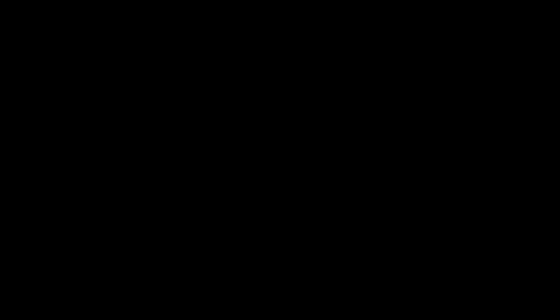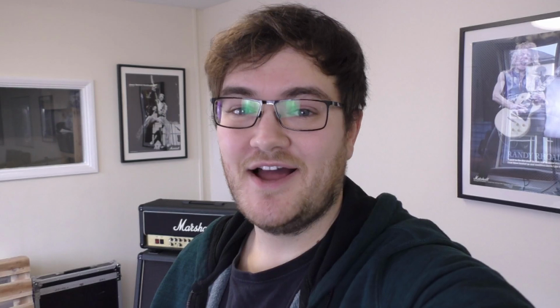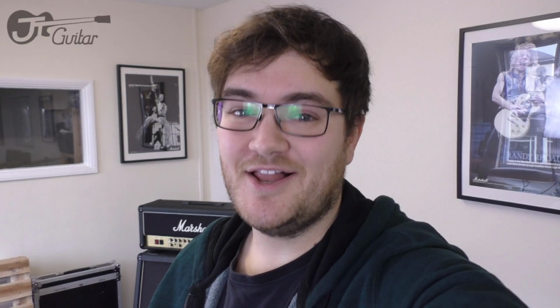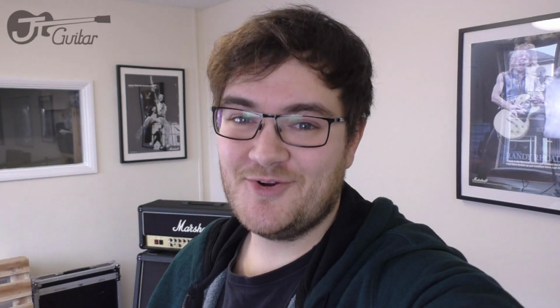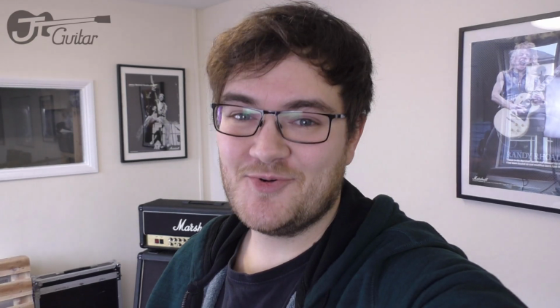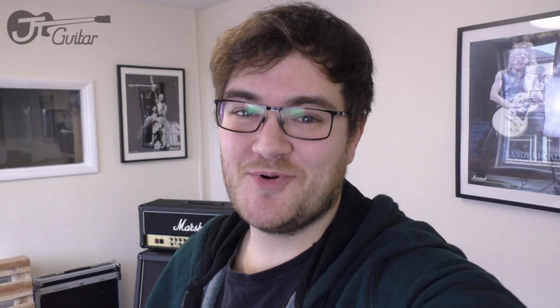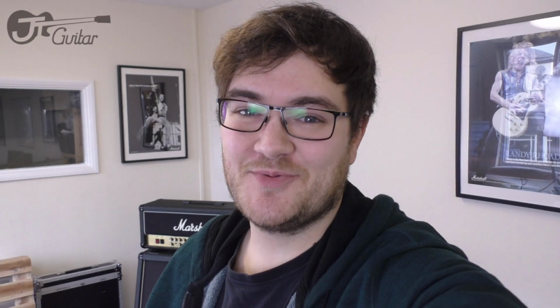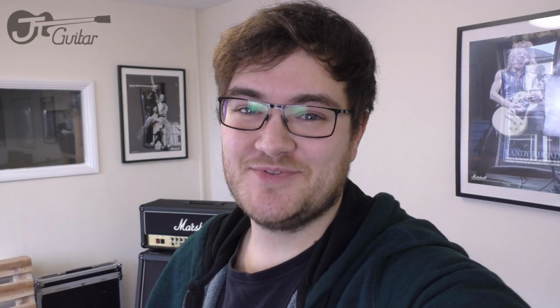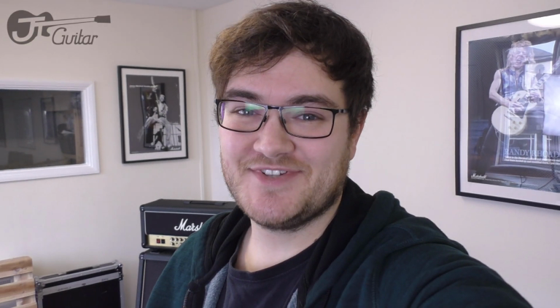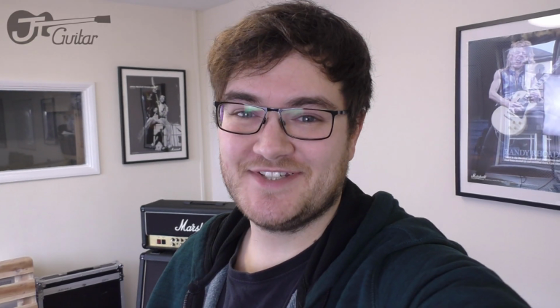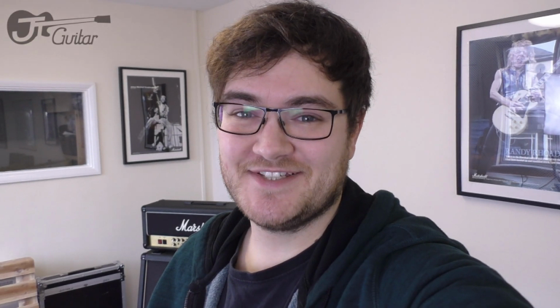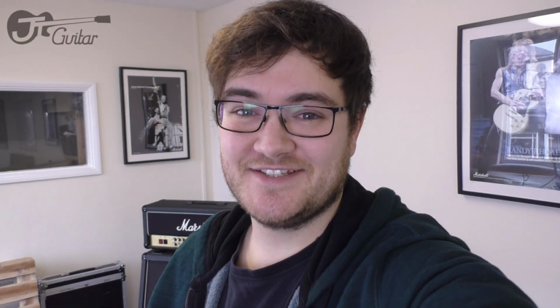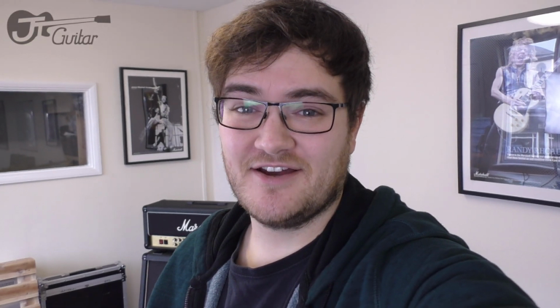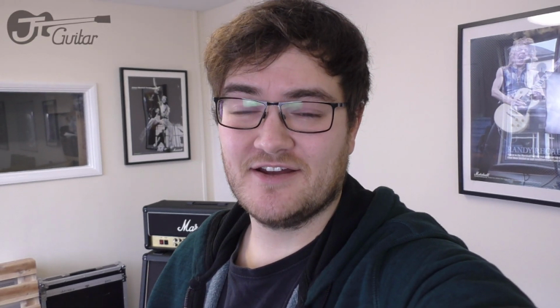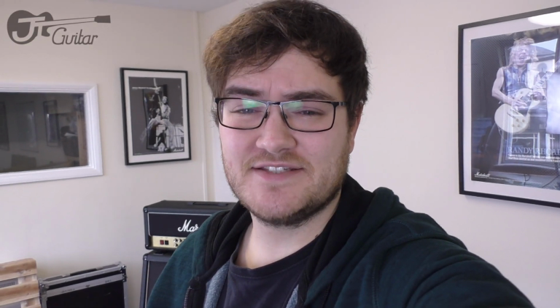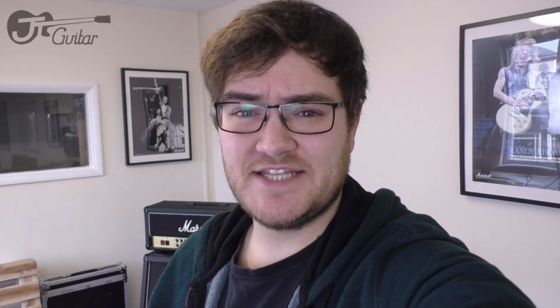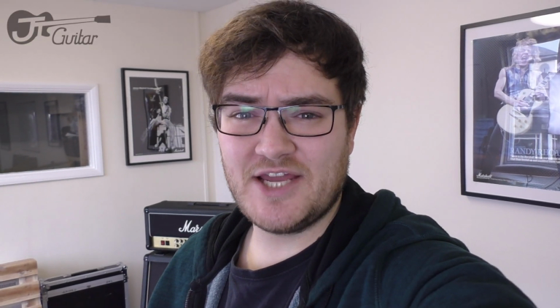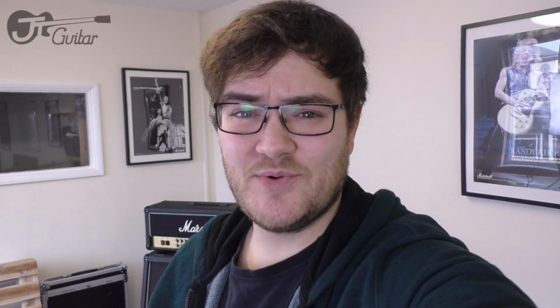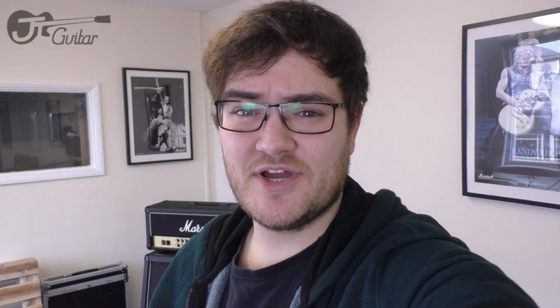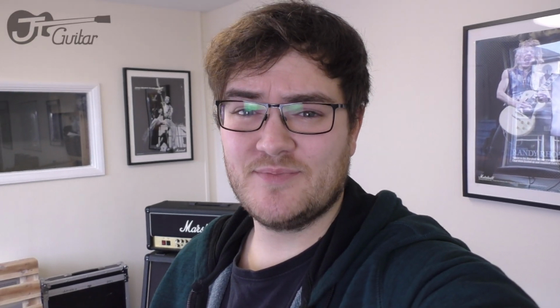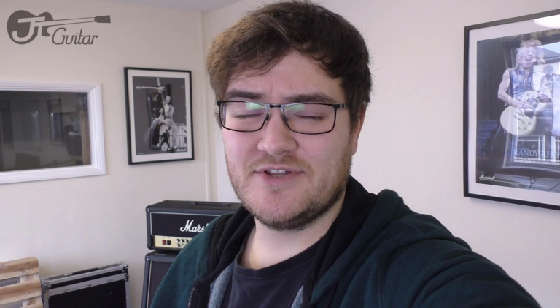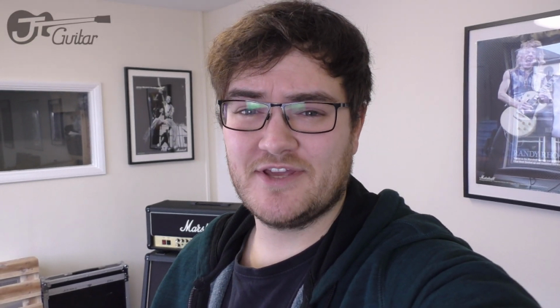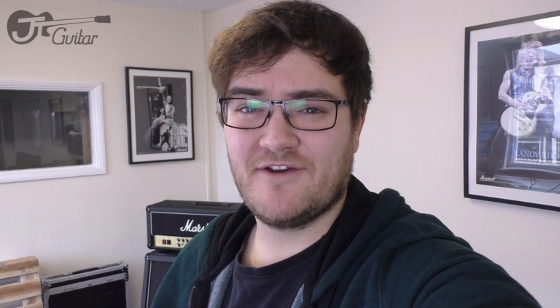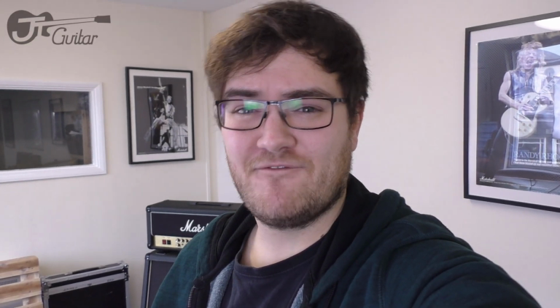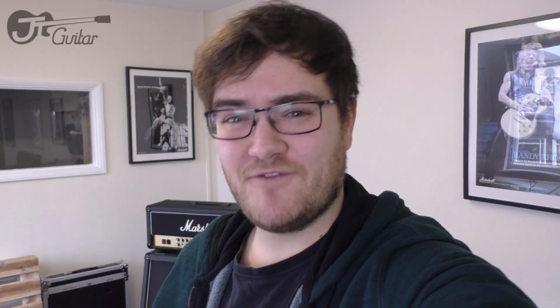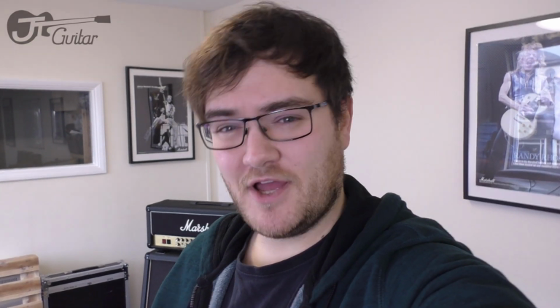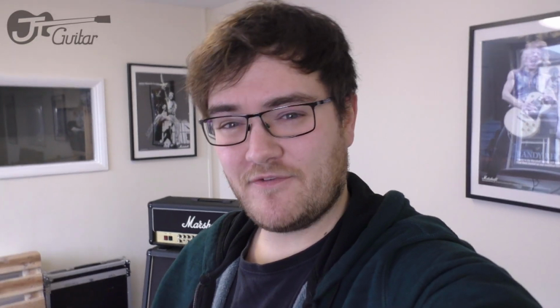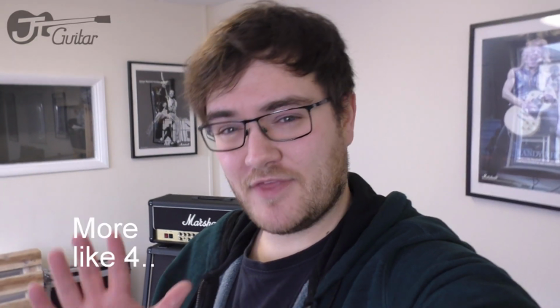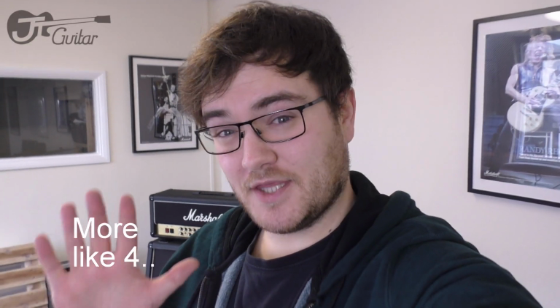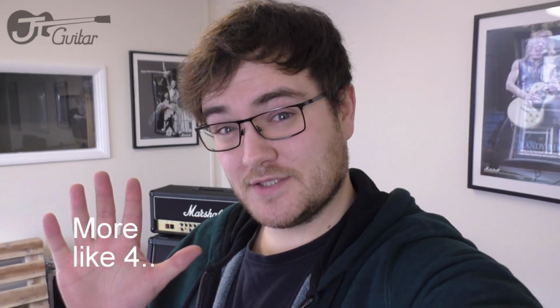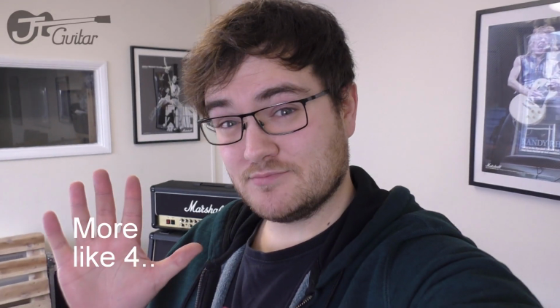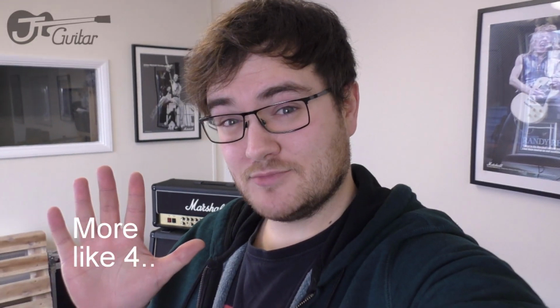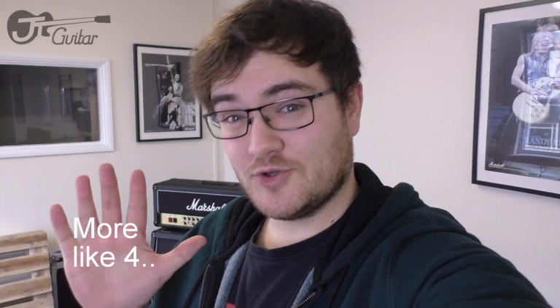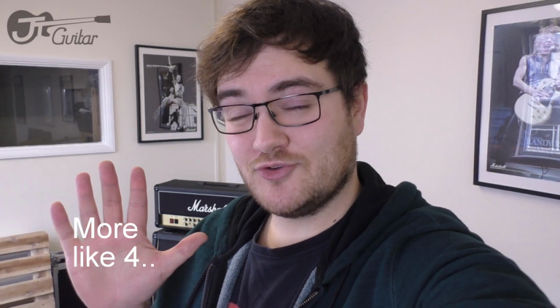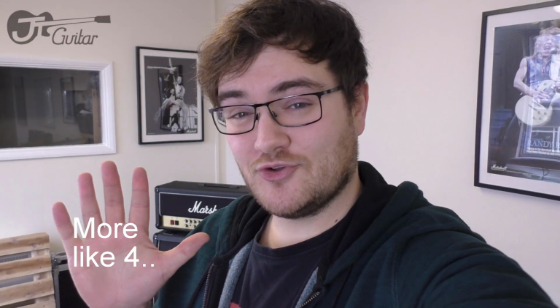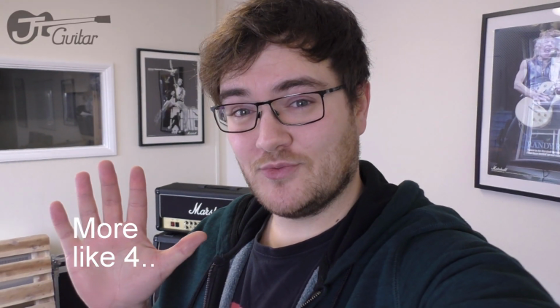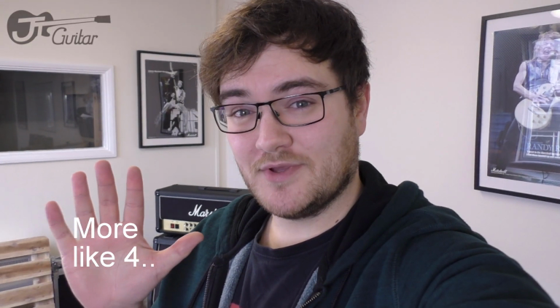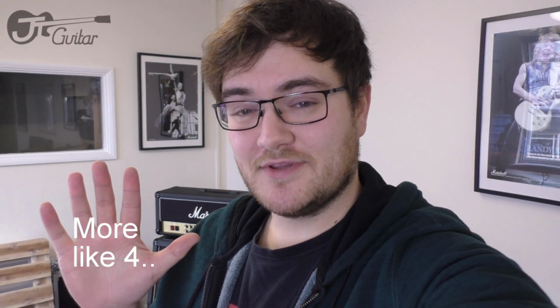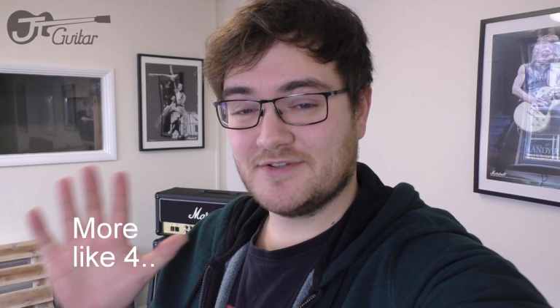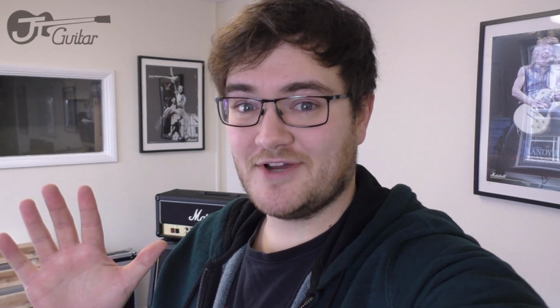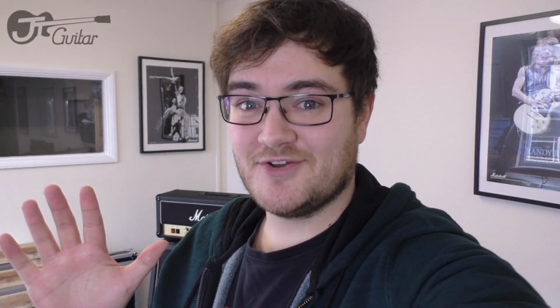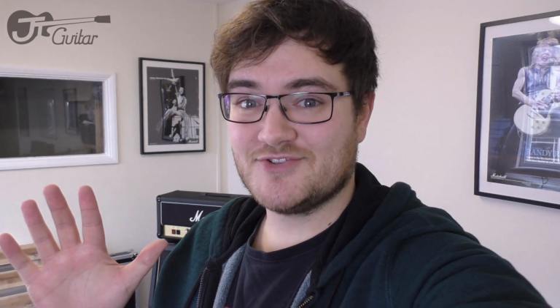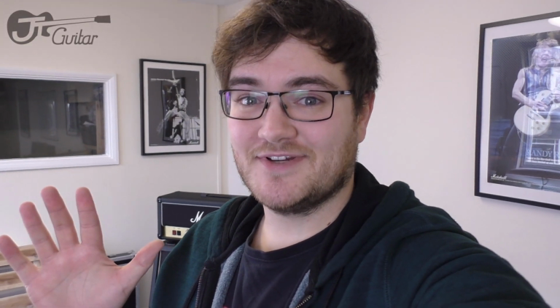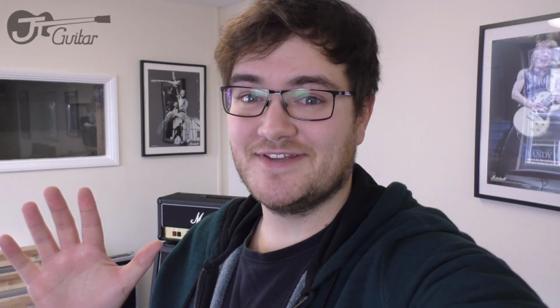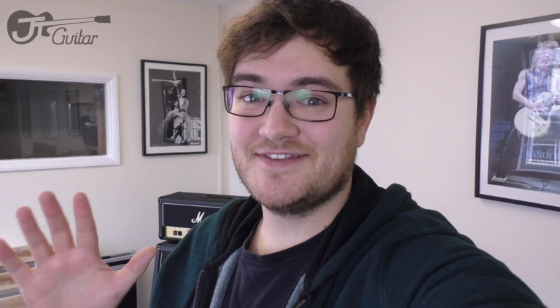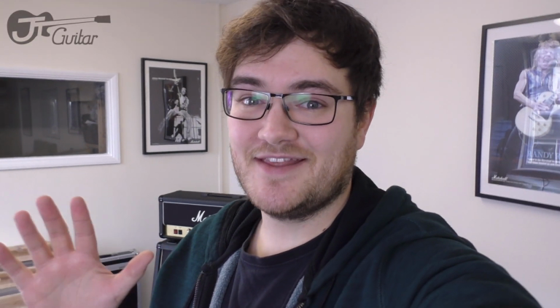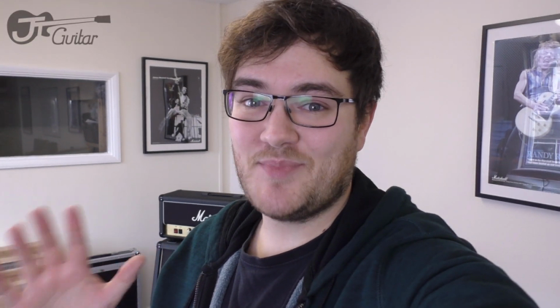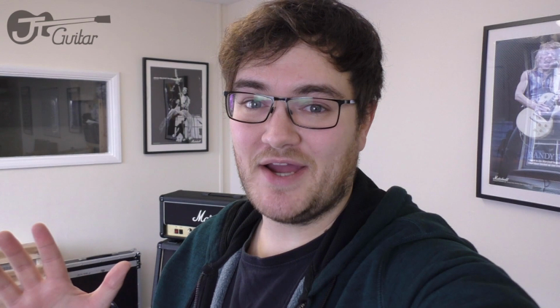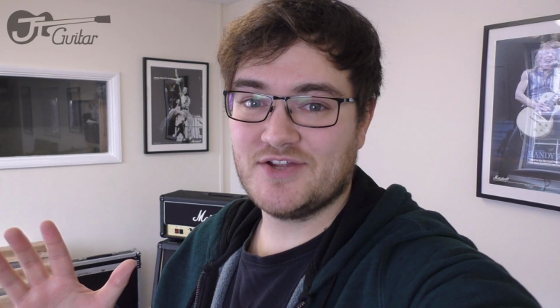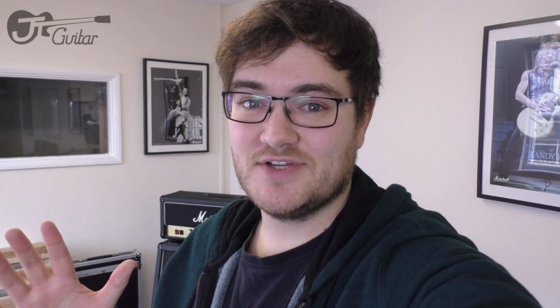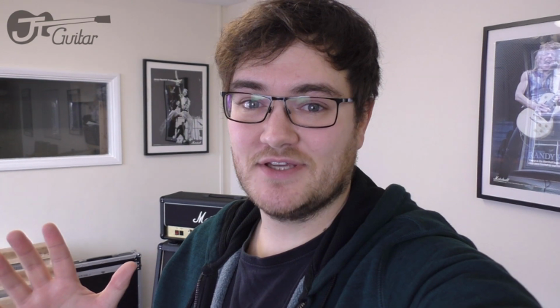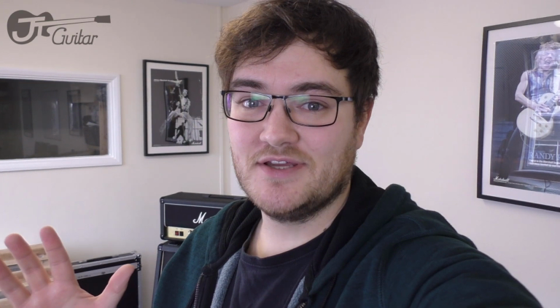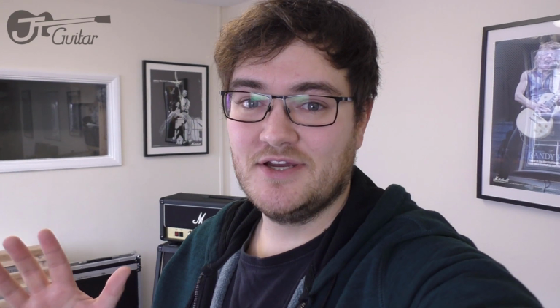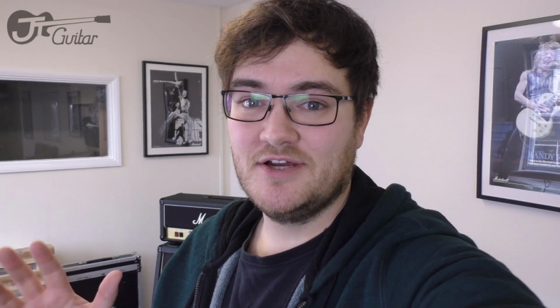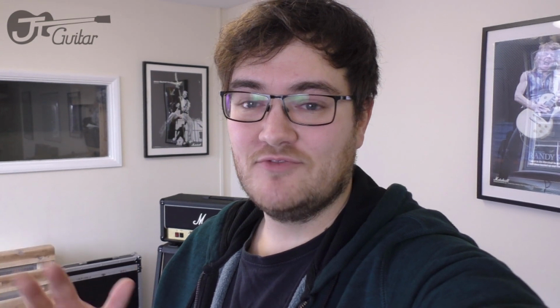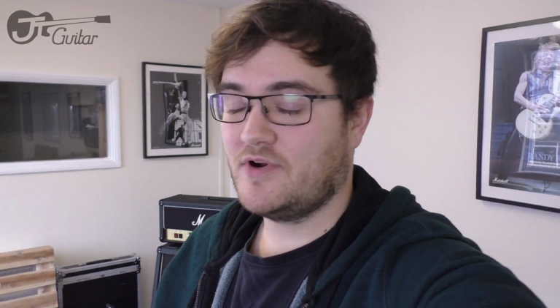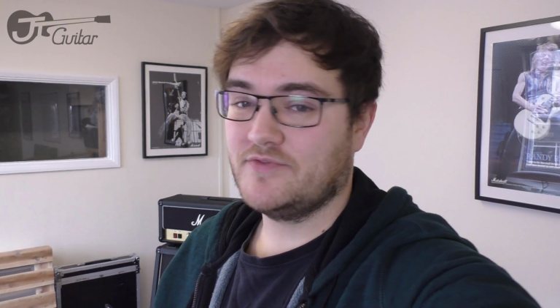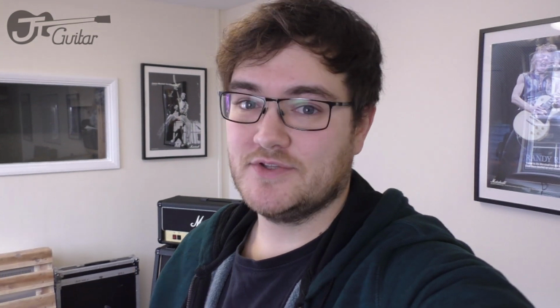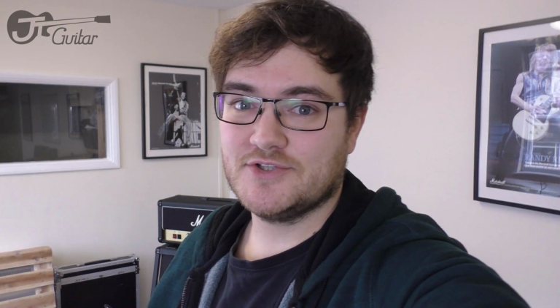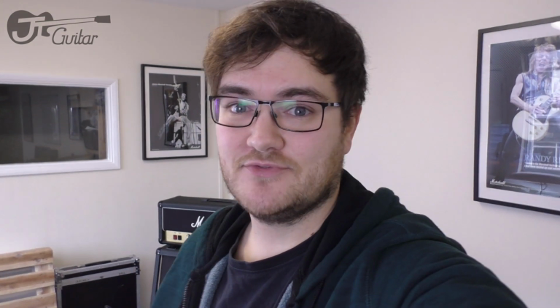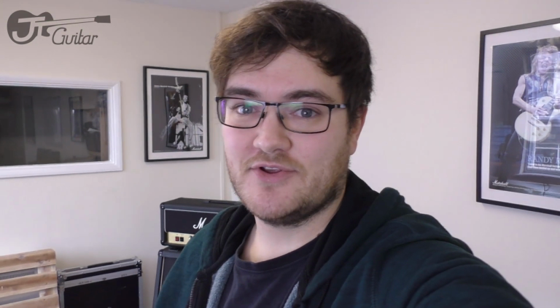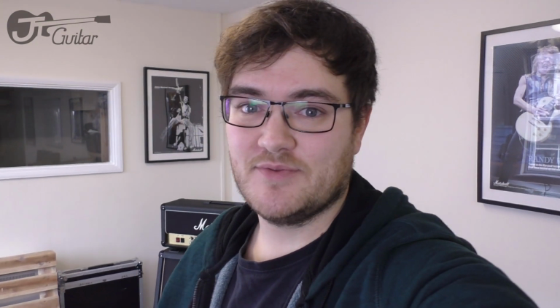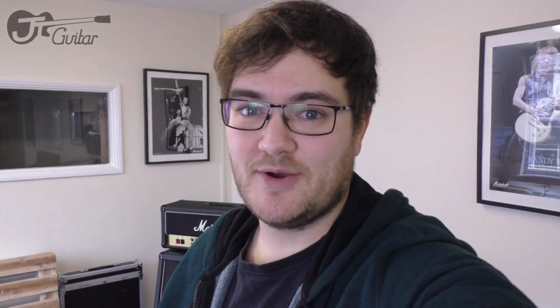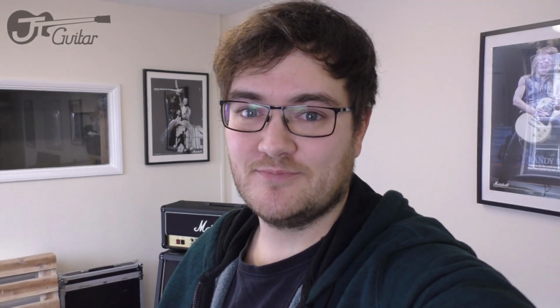Hello and welcome to JTGuitar. Today we're going to be looking at five things you can do with guitar strings and their packaging, rather than just throwing them out.